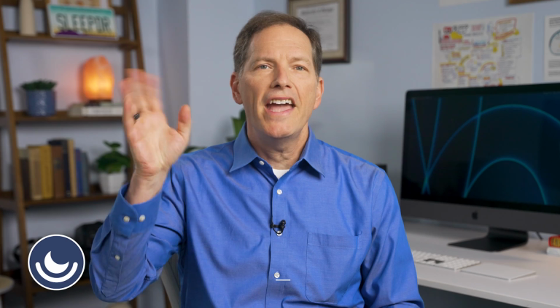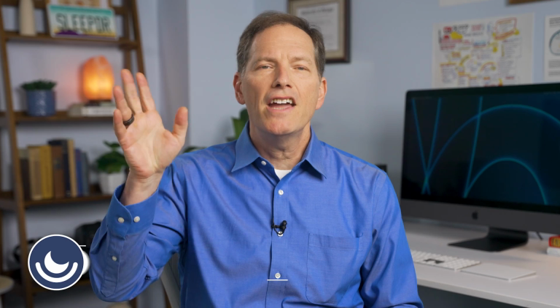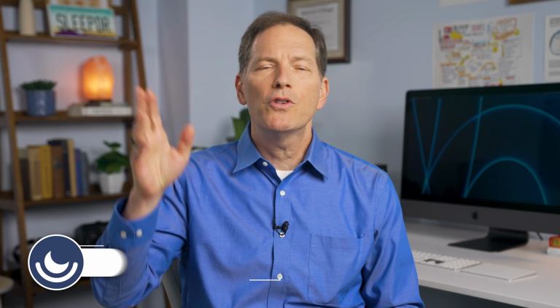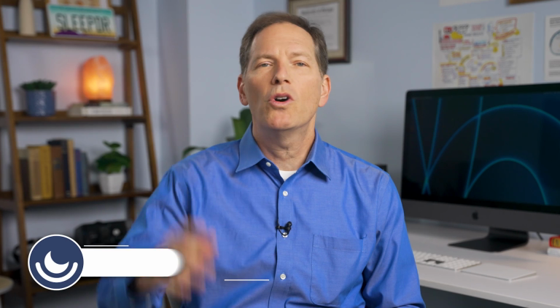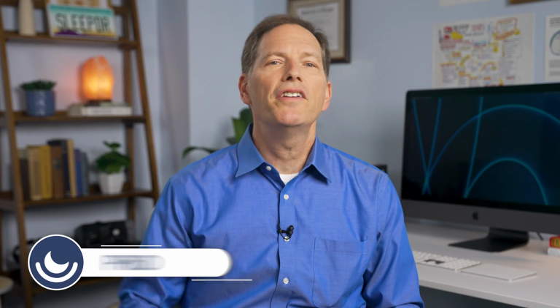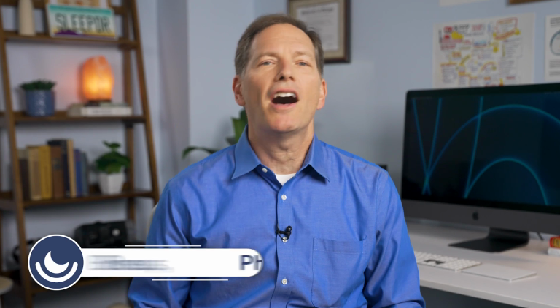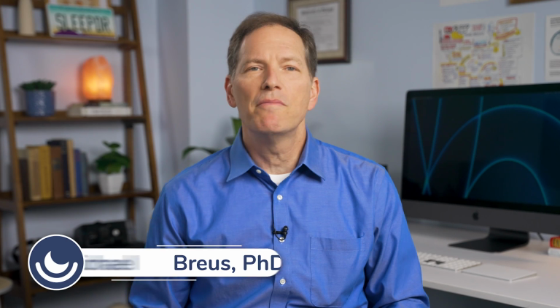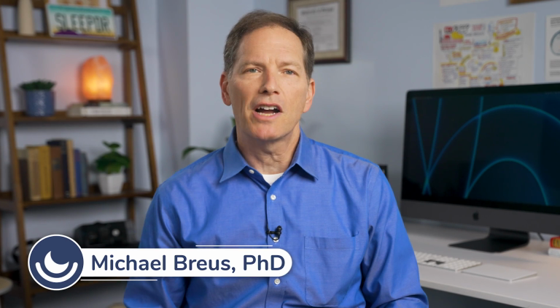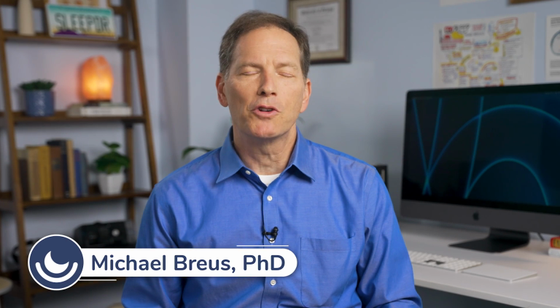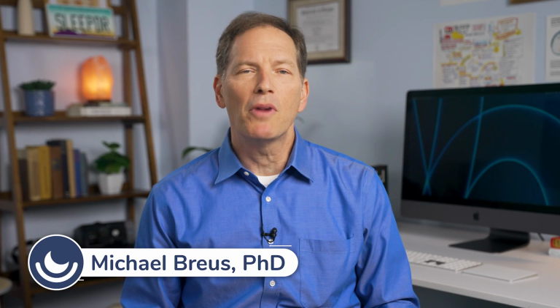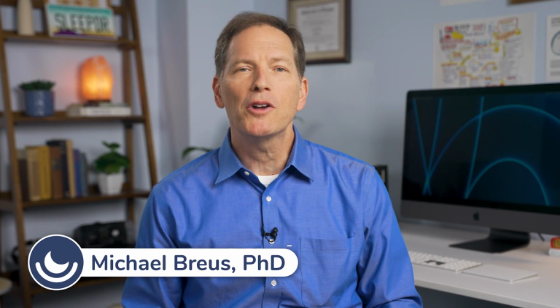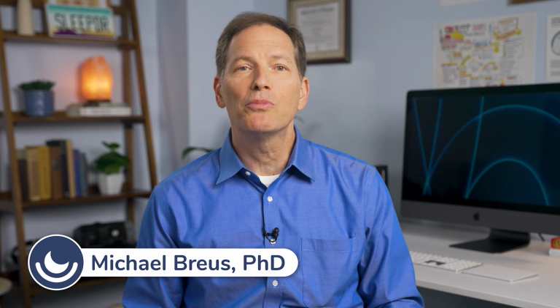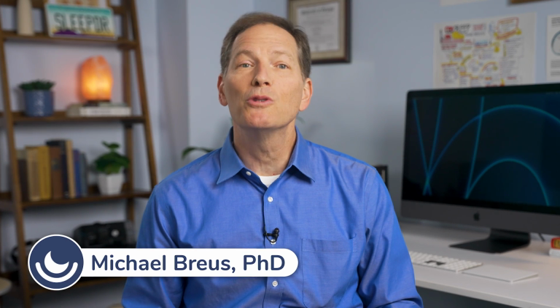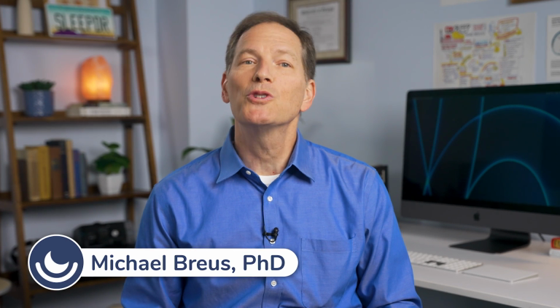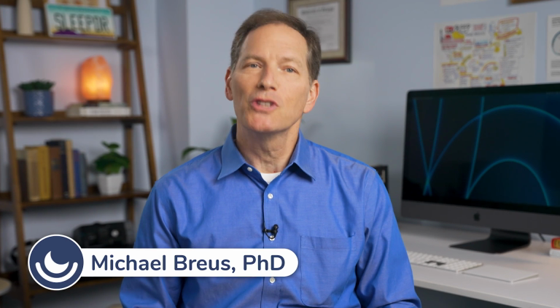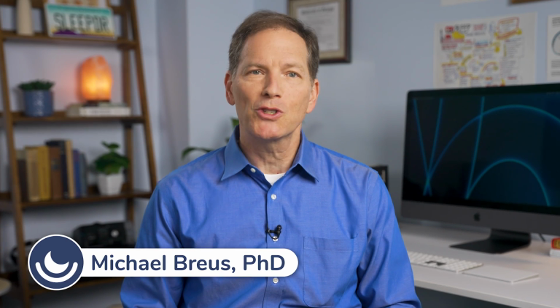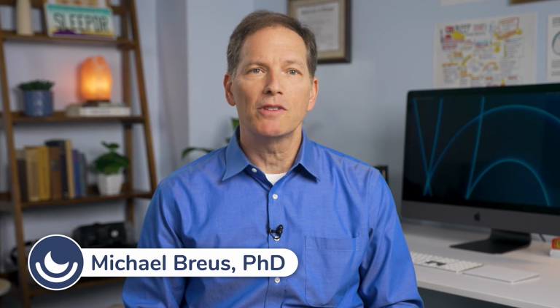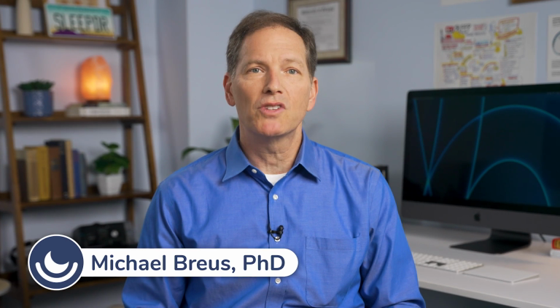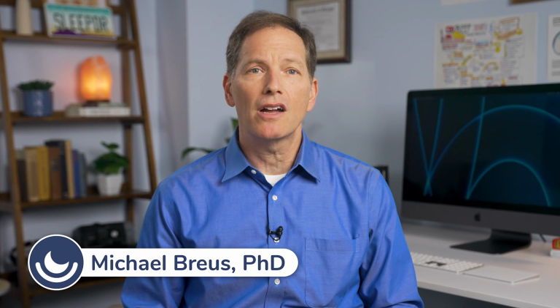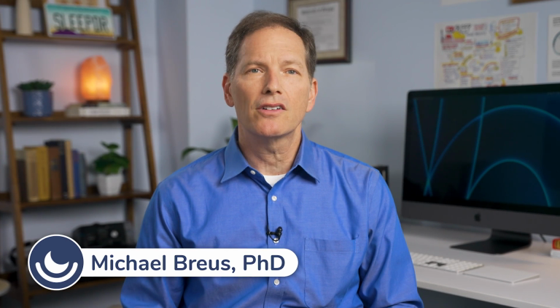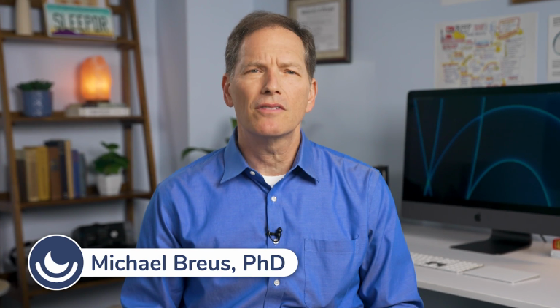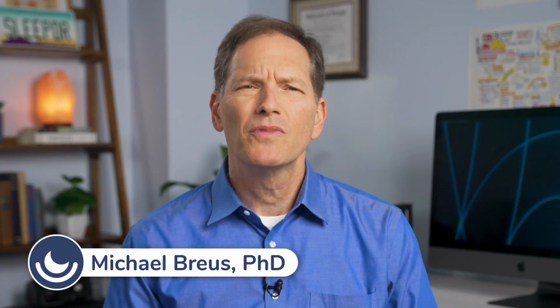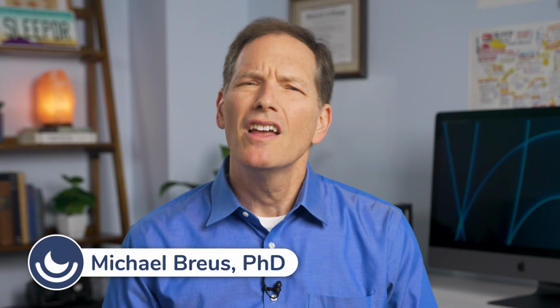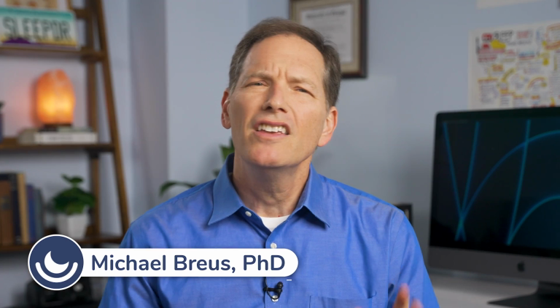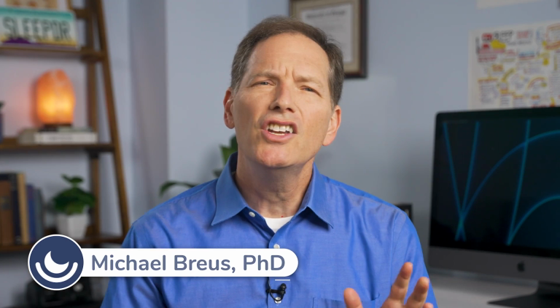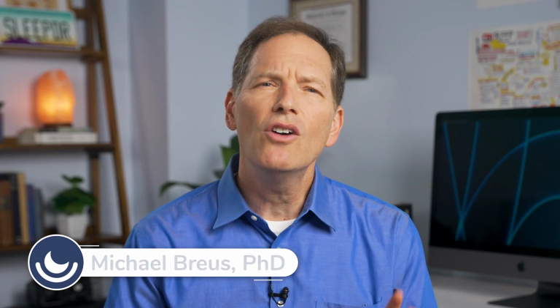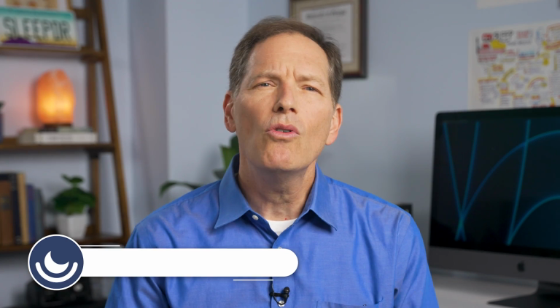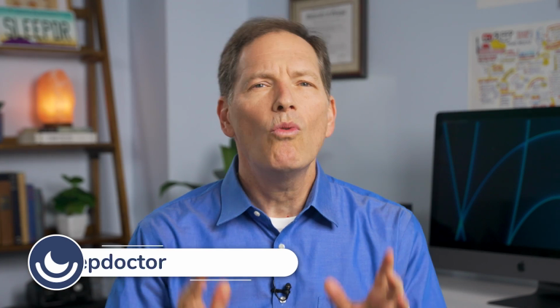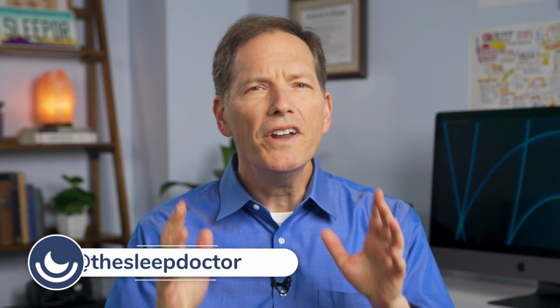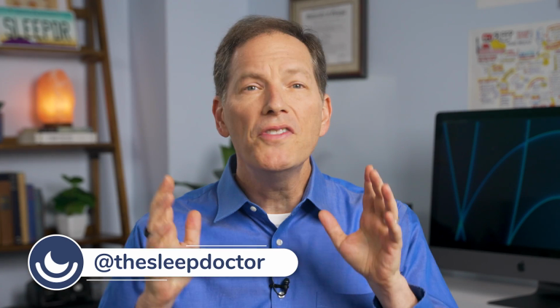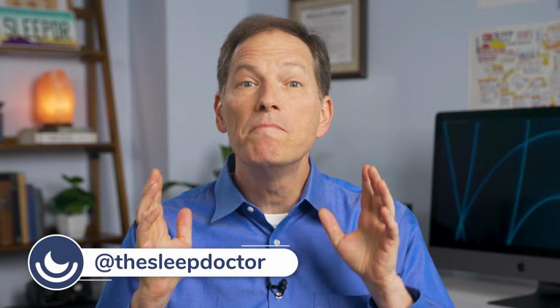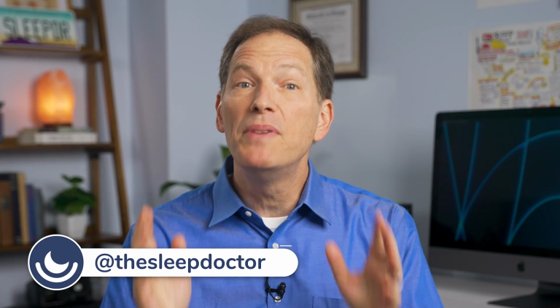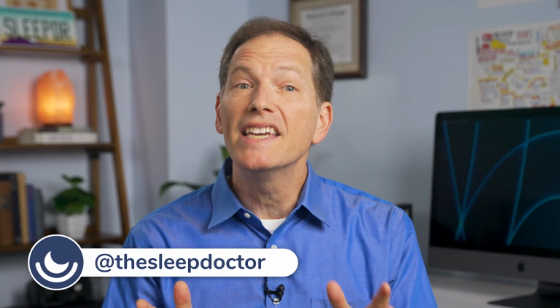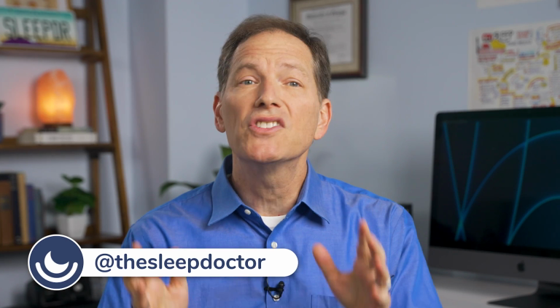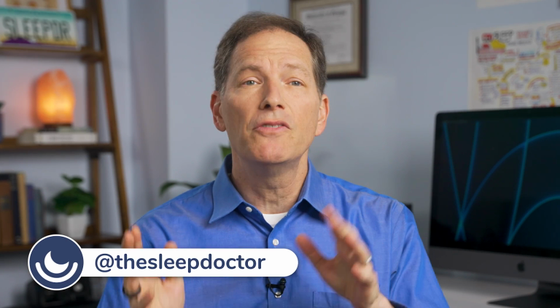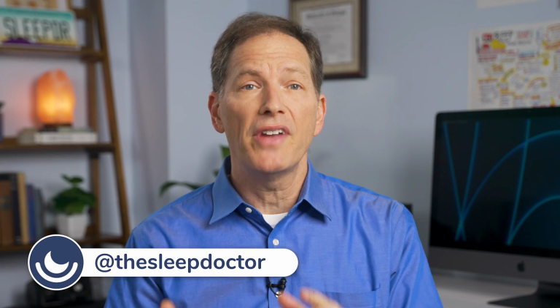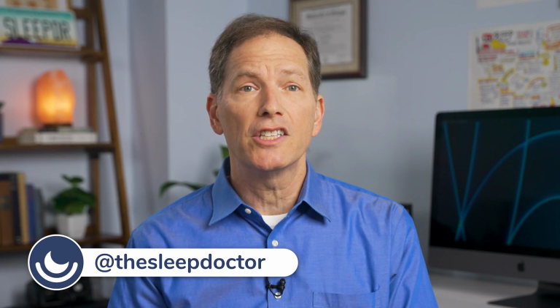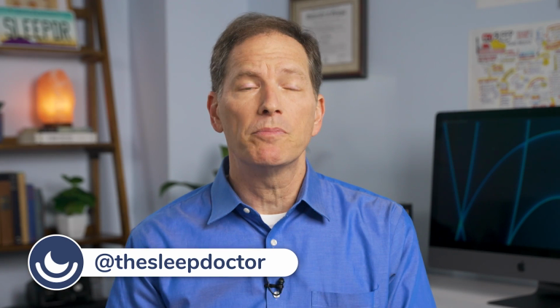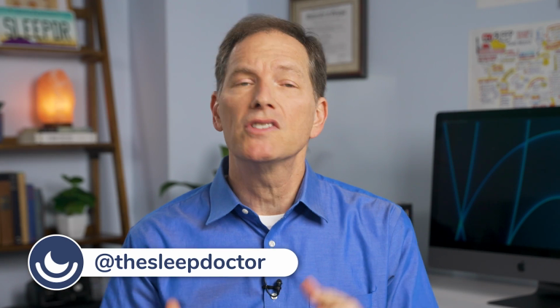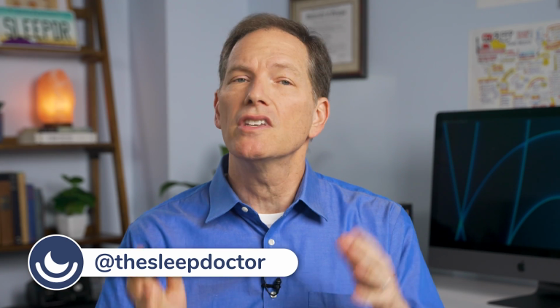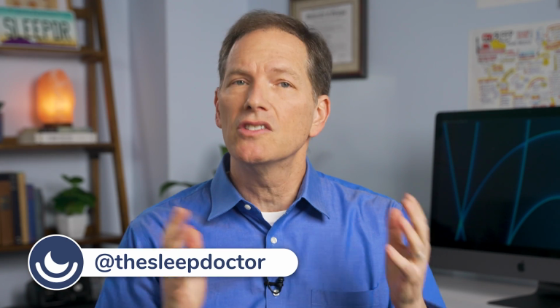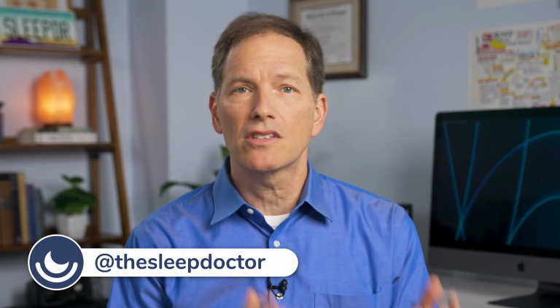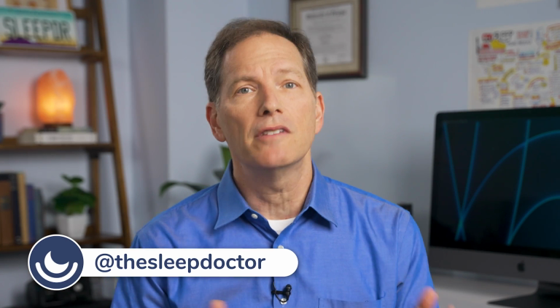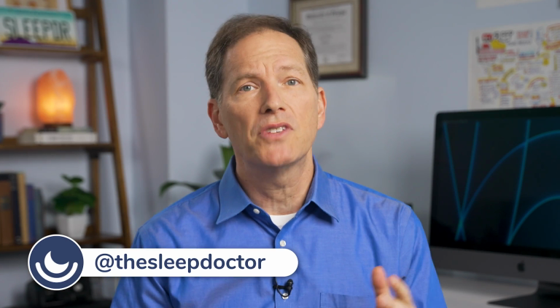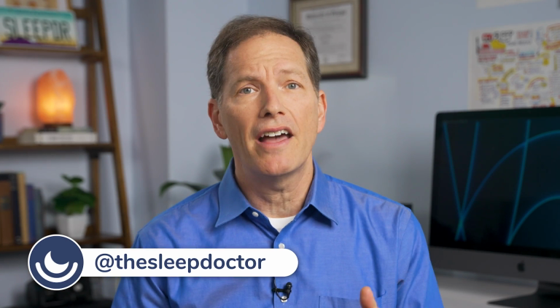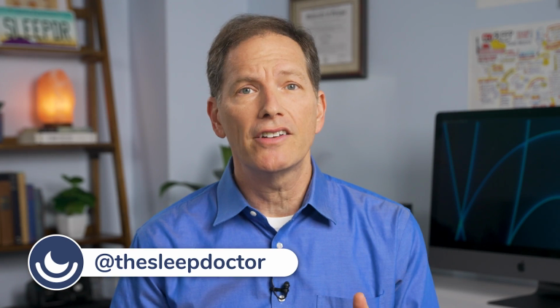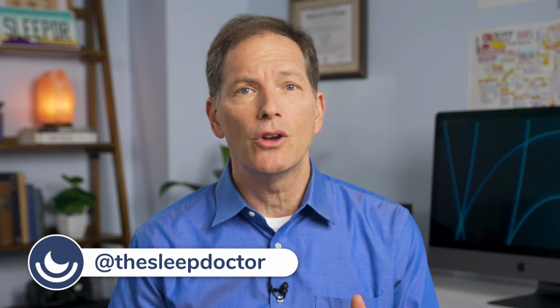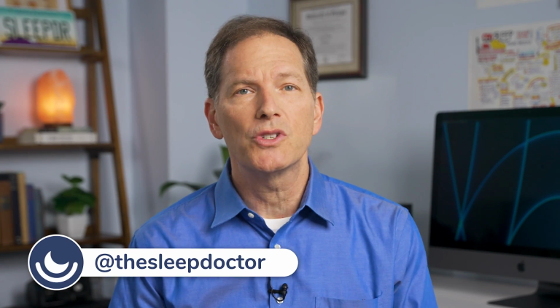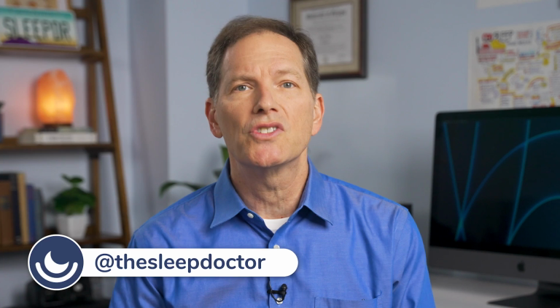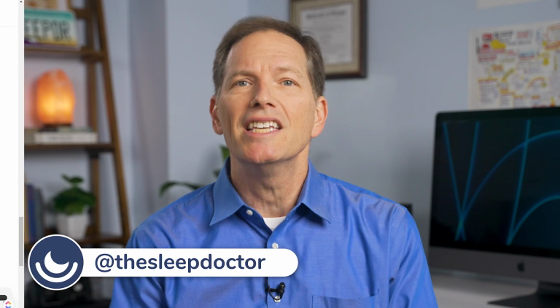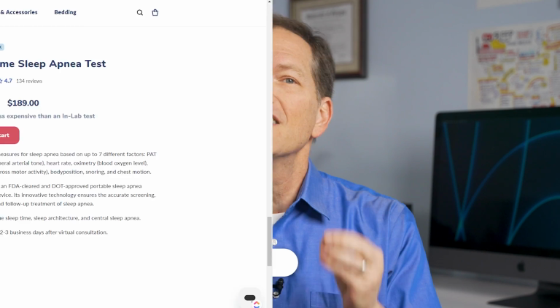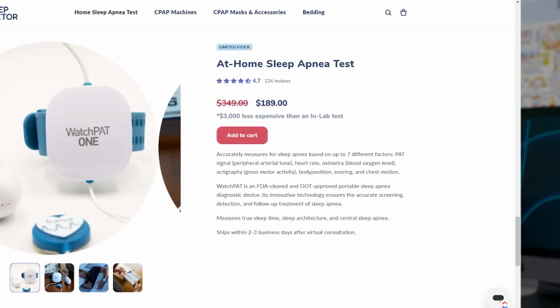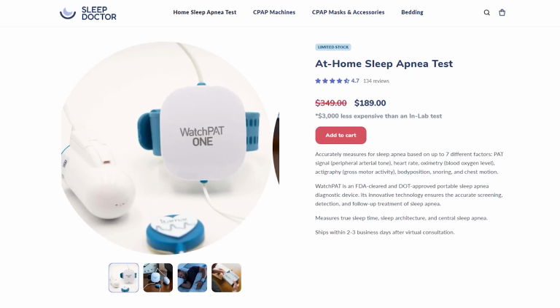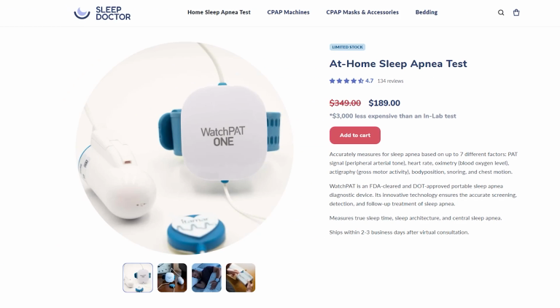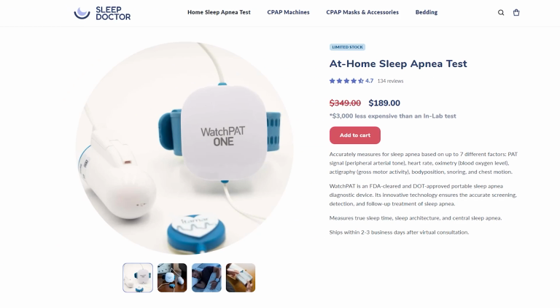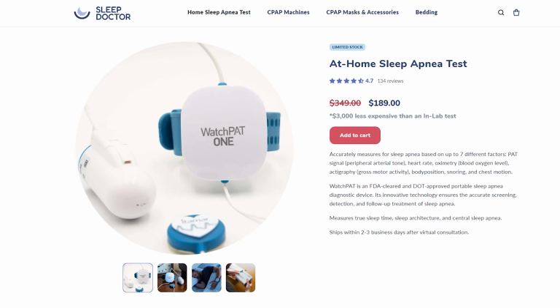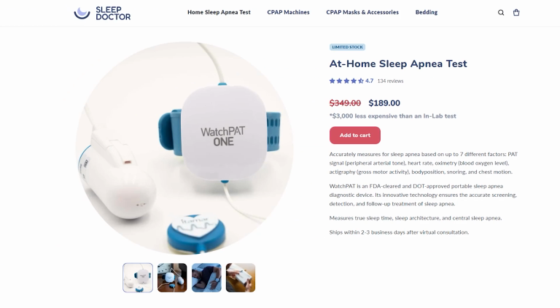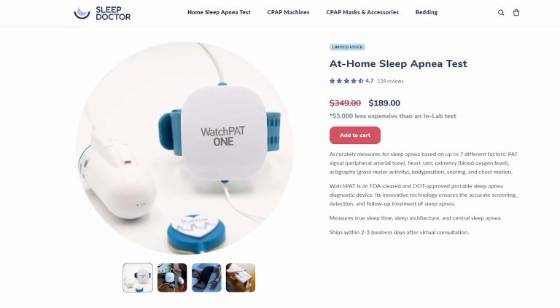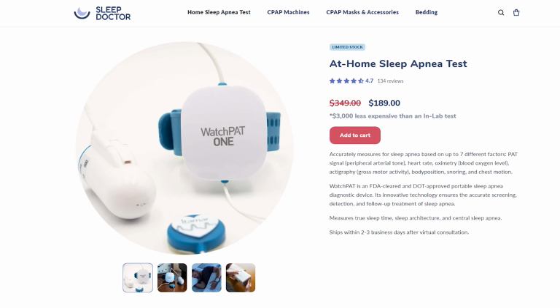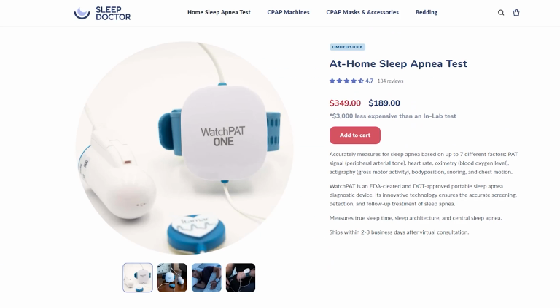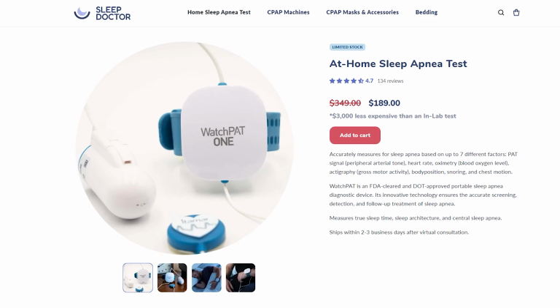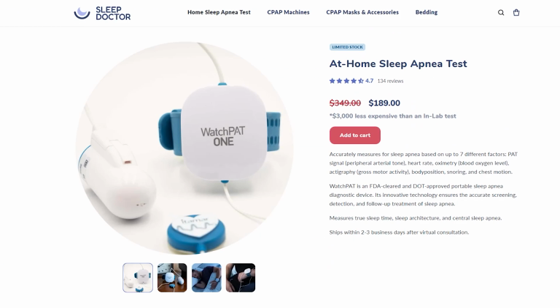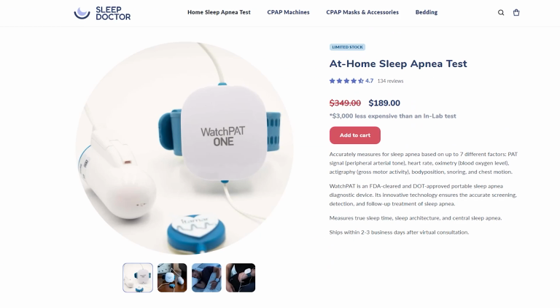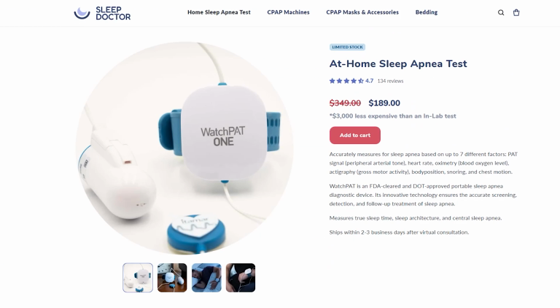Hey everyone, I'm Dr. Michael Bruce, the Sleep Doctor. One of the biggest advancements in sleep diagnosis is the at-home sleep apnea test.